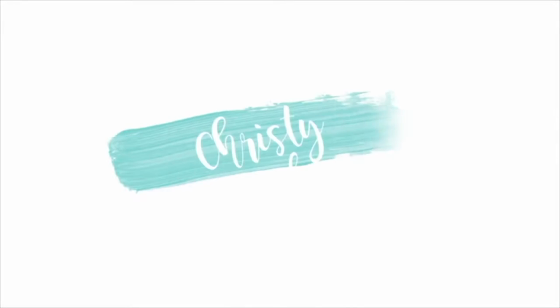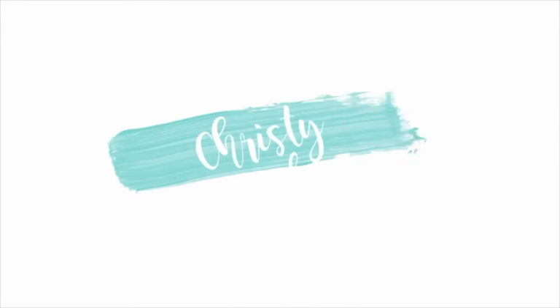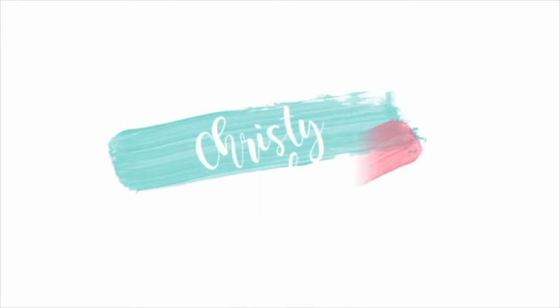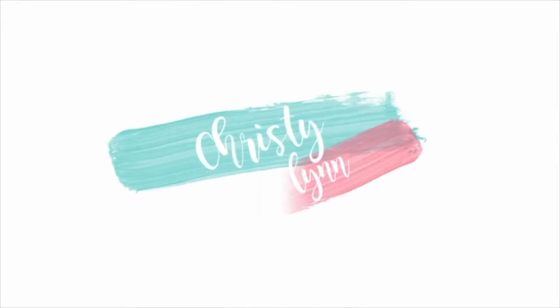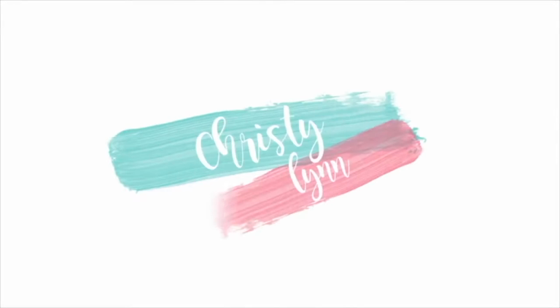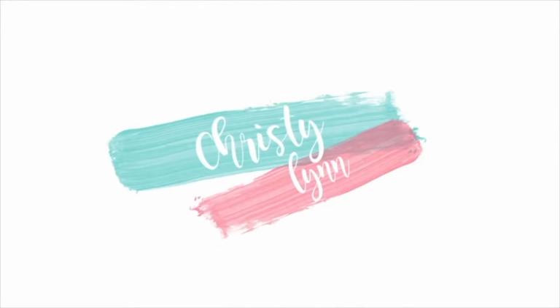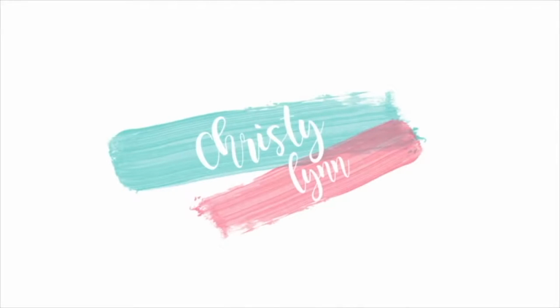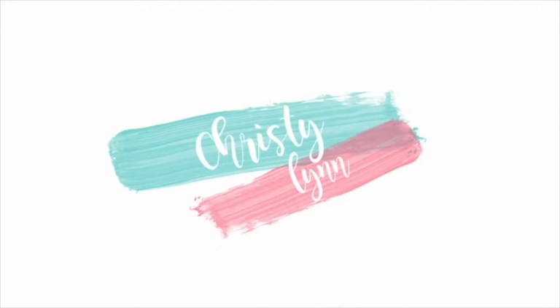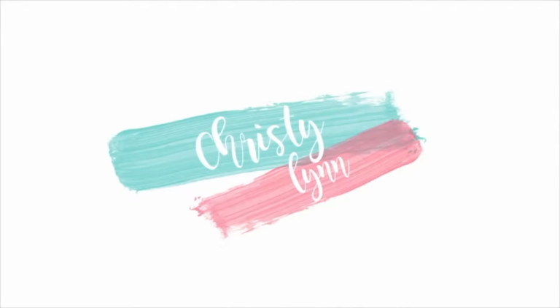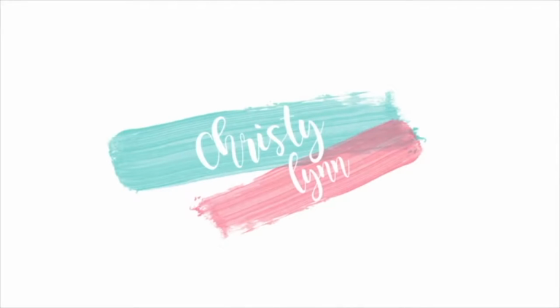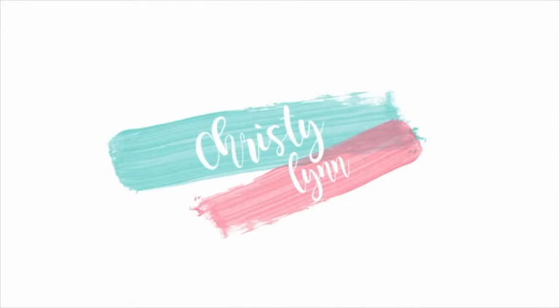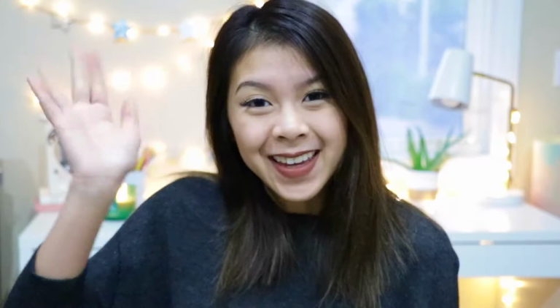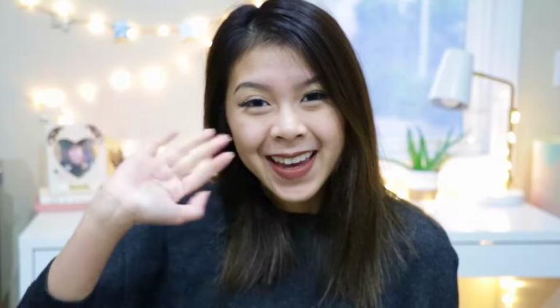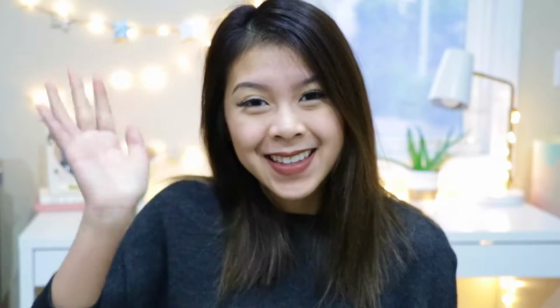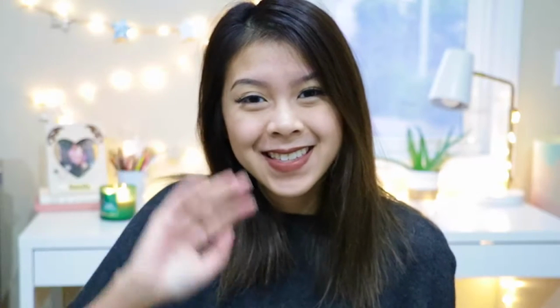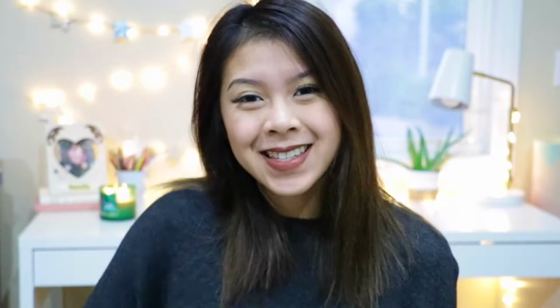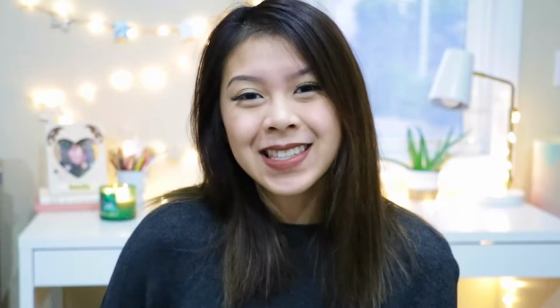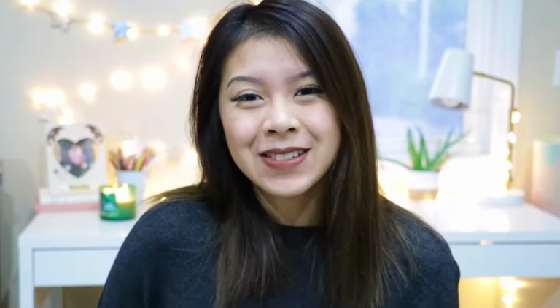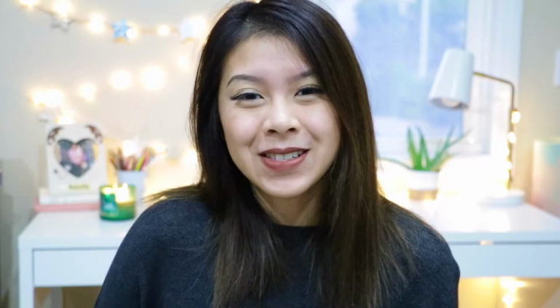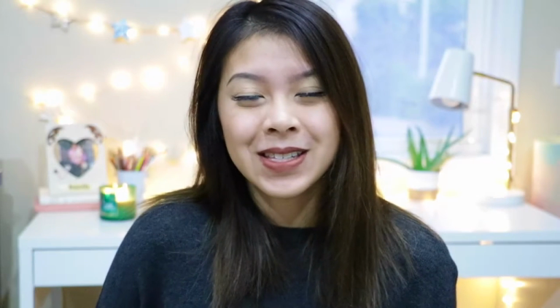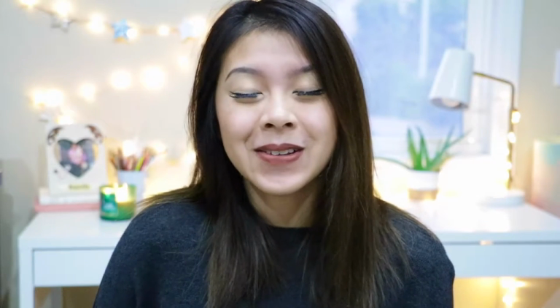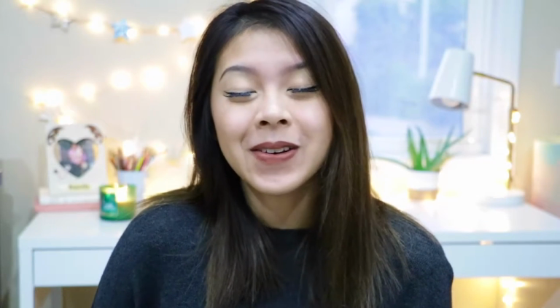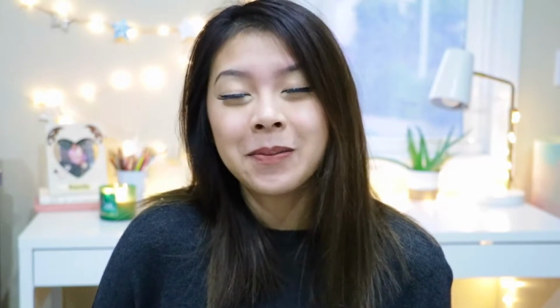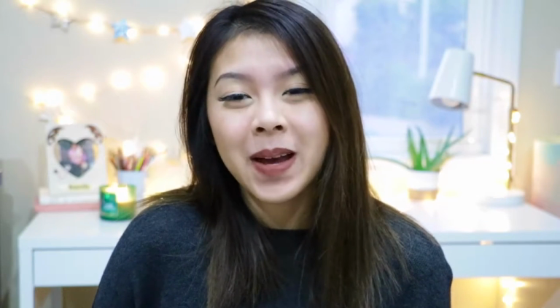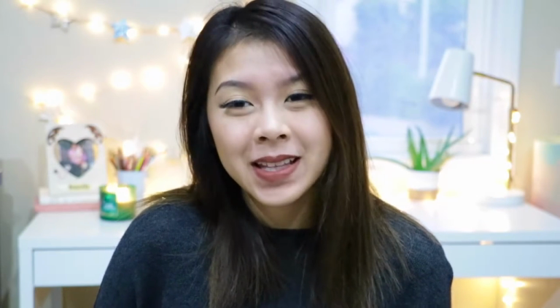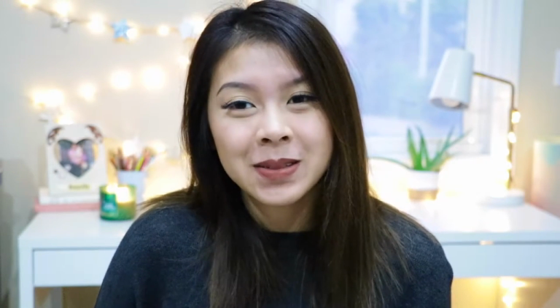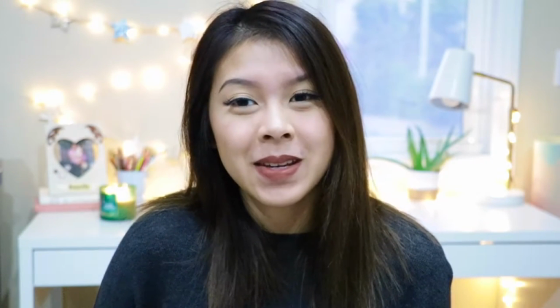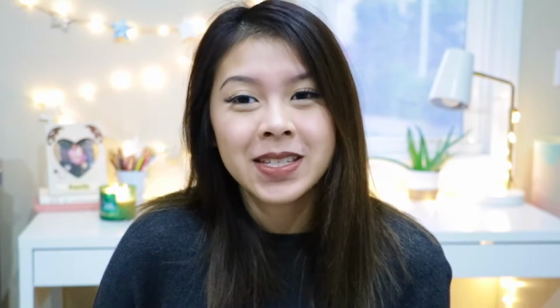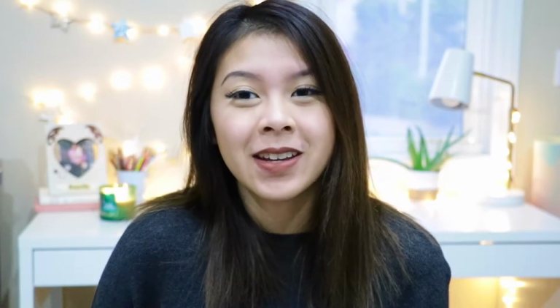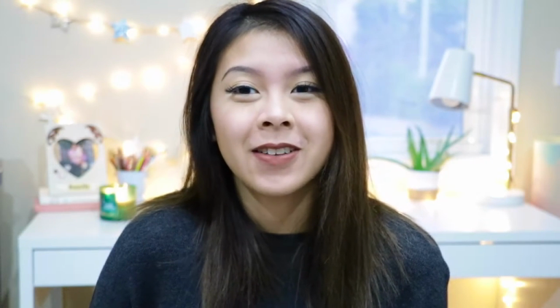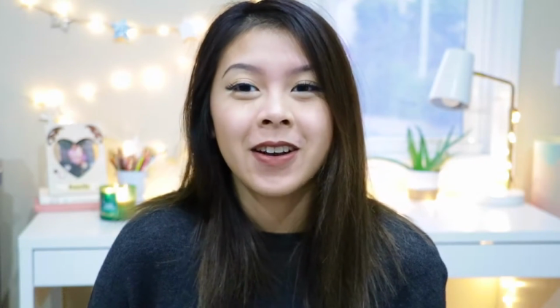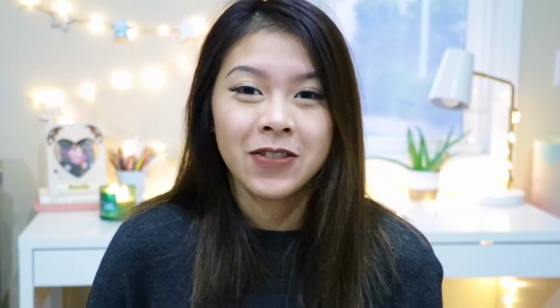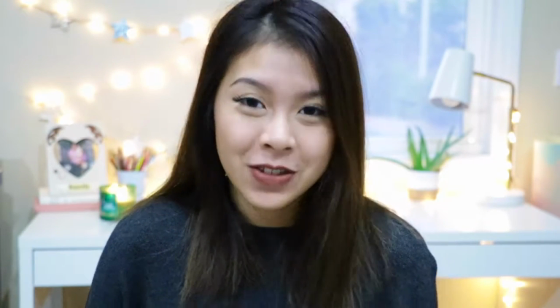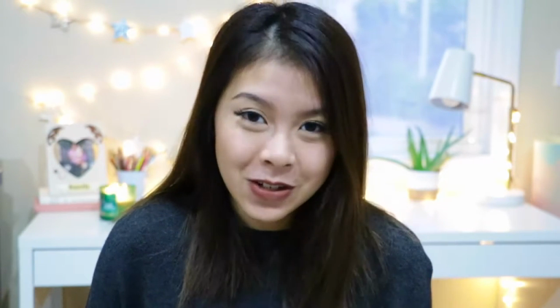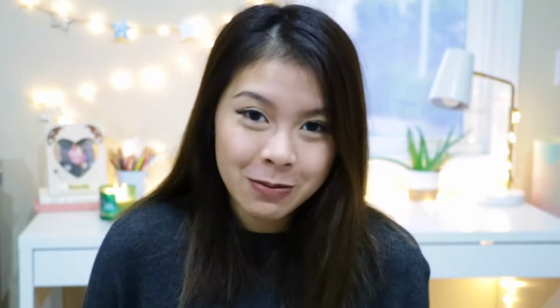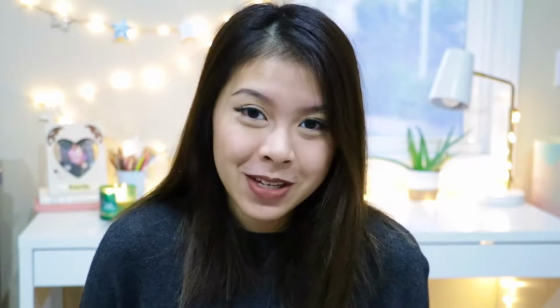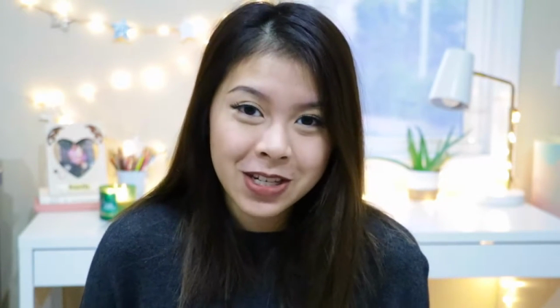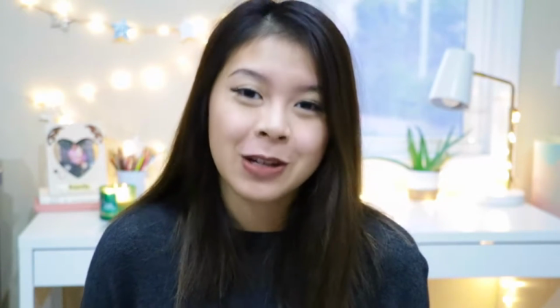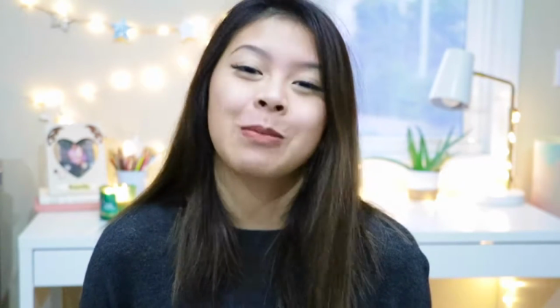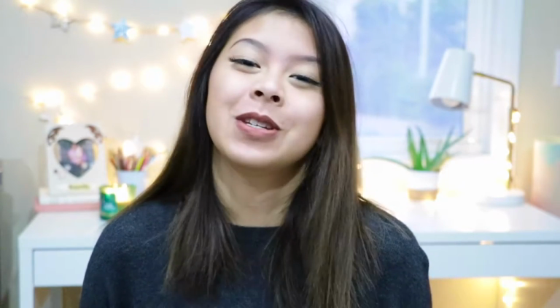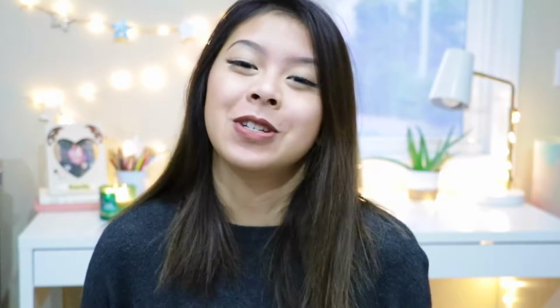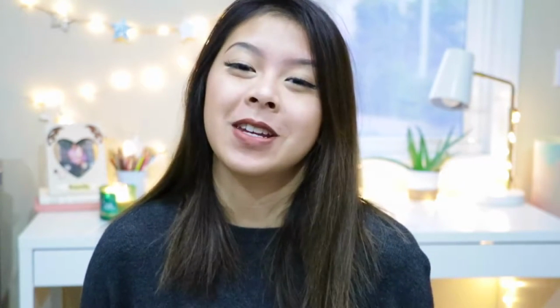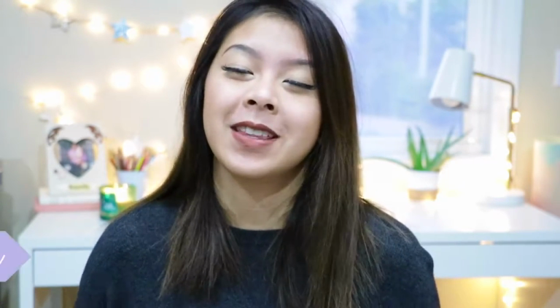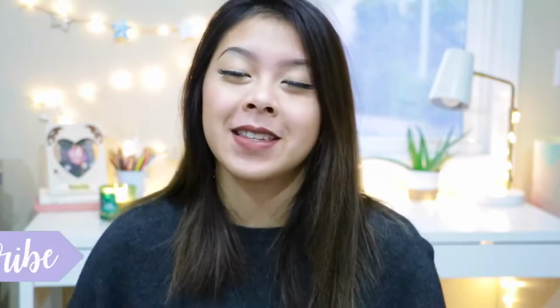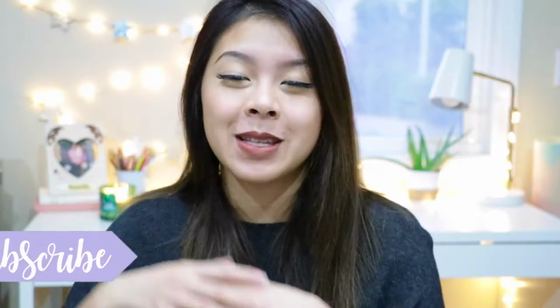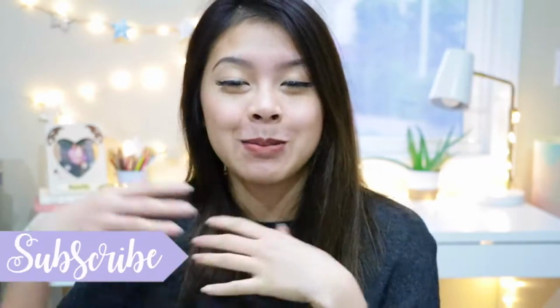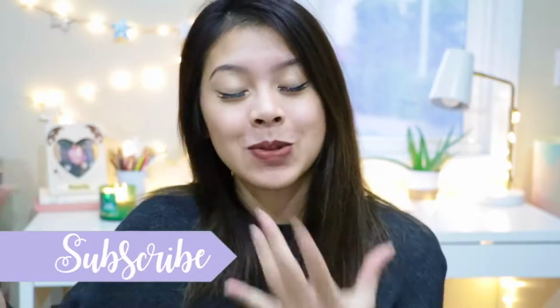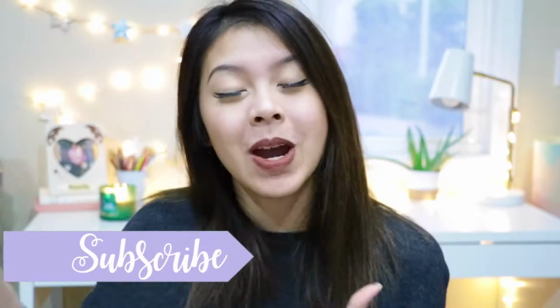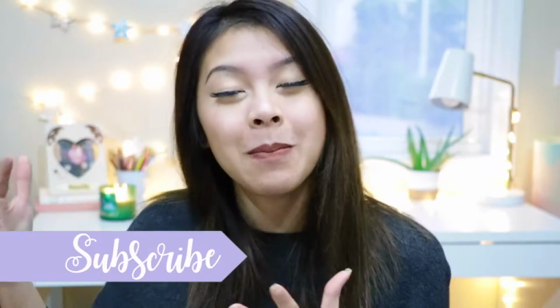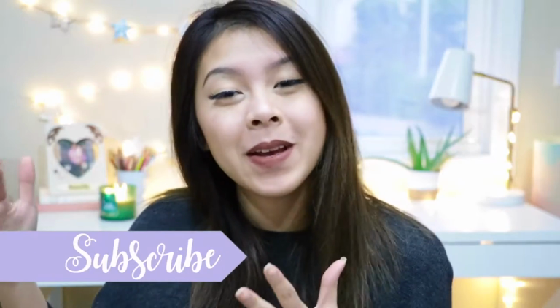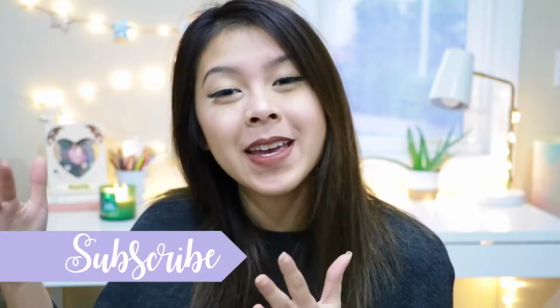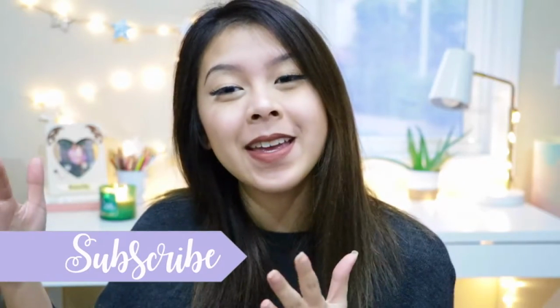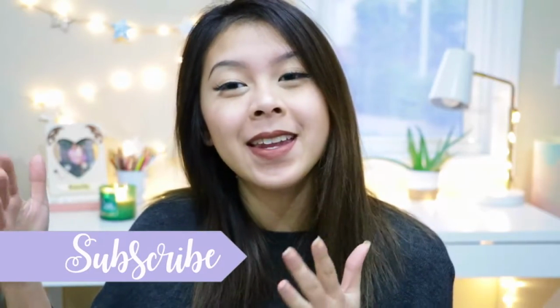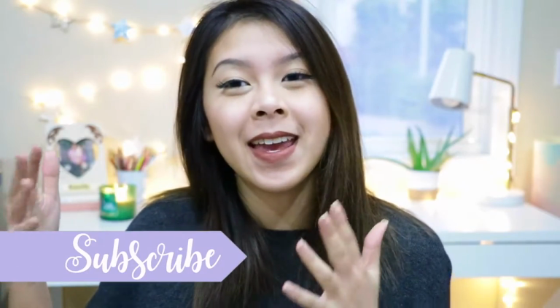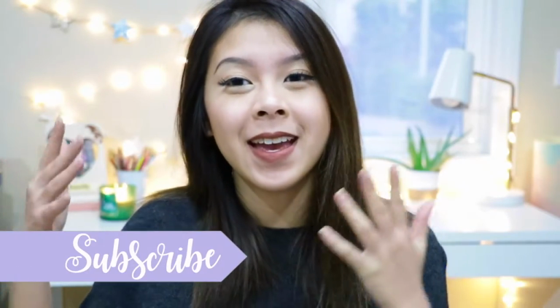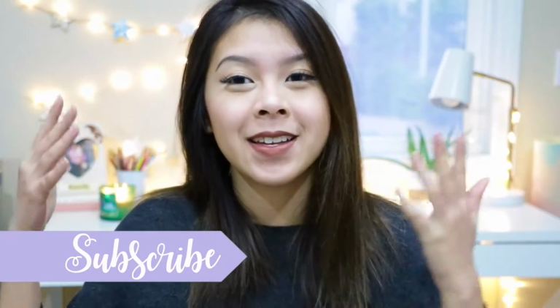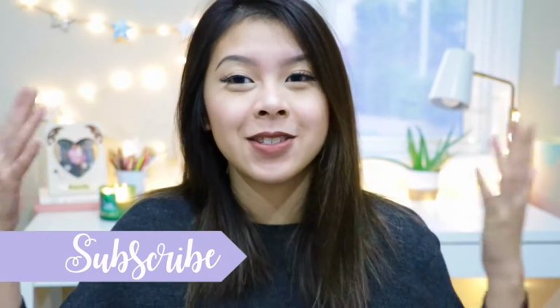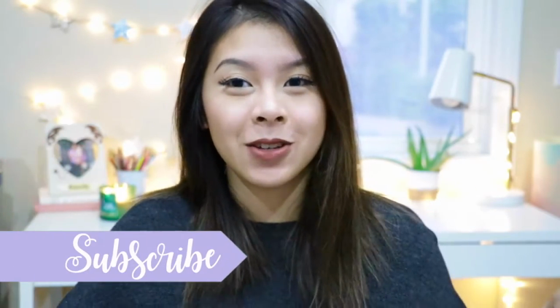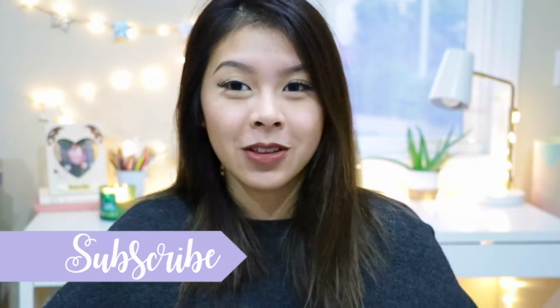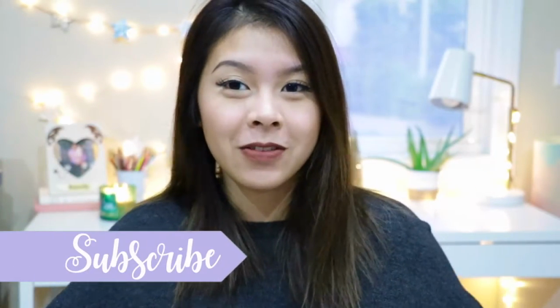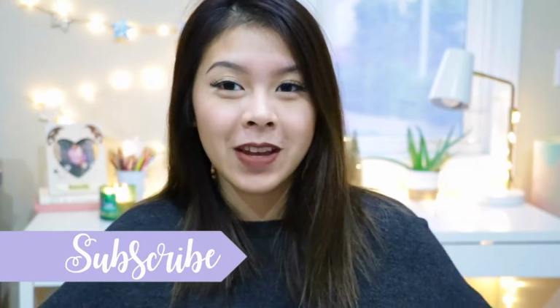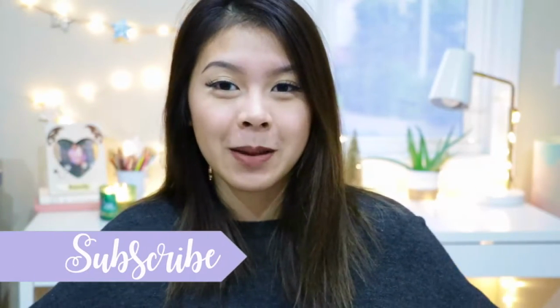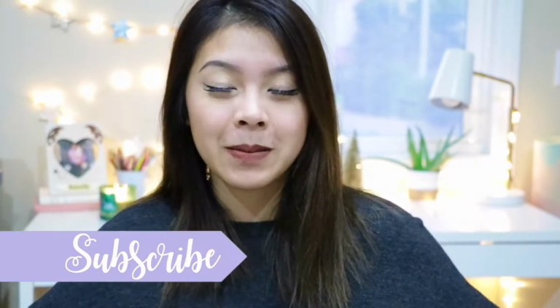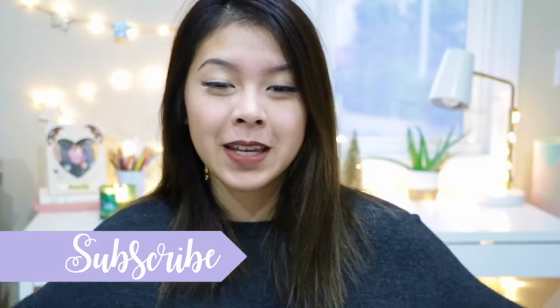Hey guys, it's Christy. Welcome back to my channel. If you're new to my channel, make sure you hit the subscribe button and join the family.